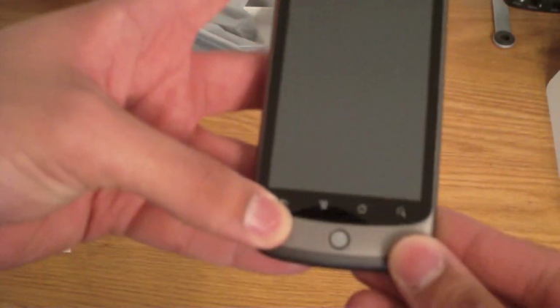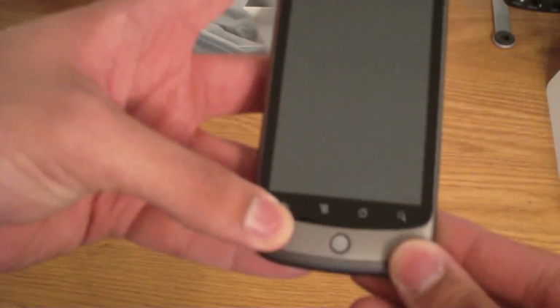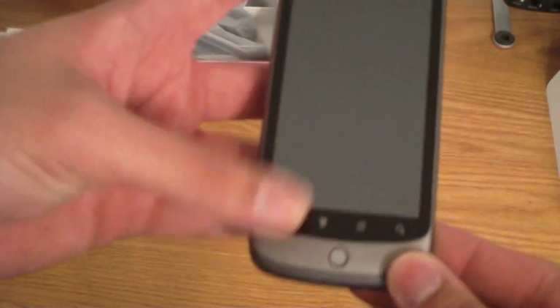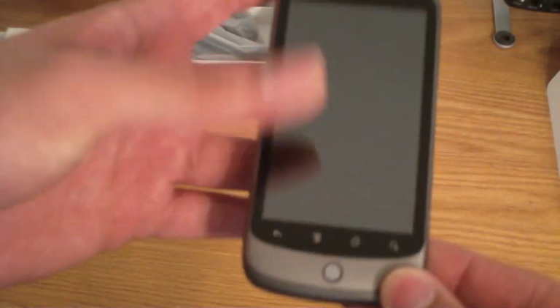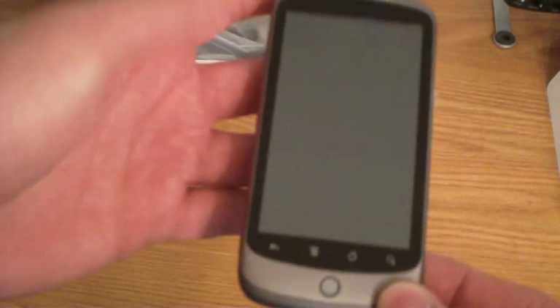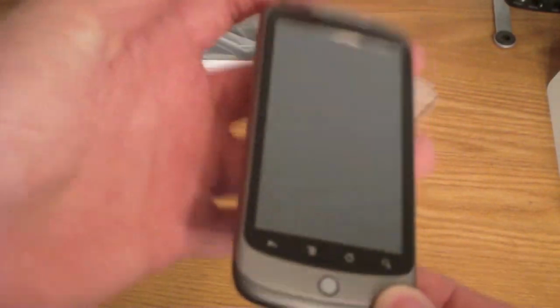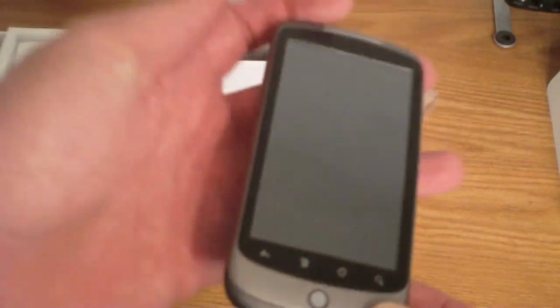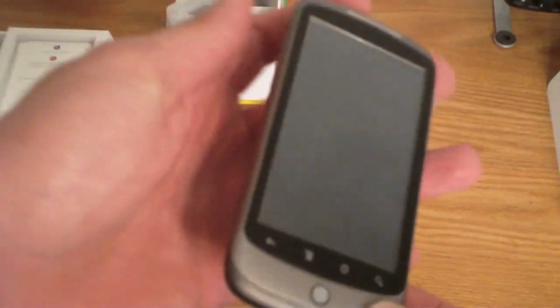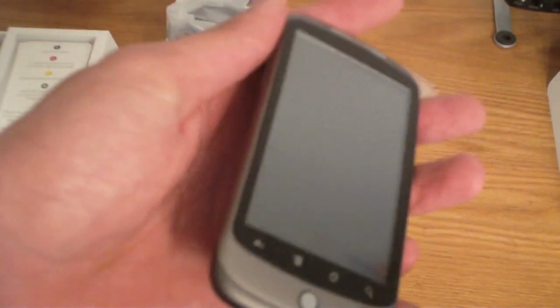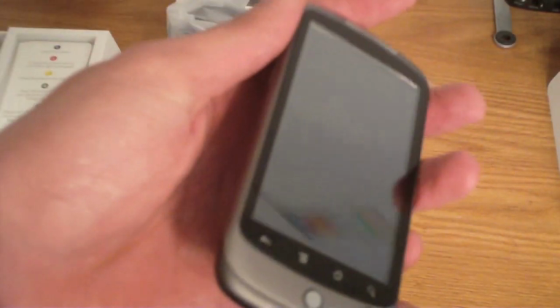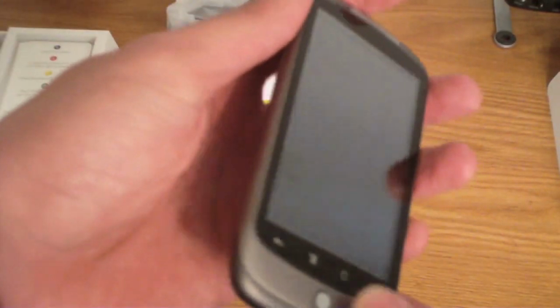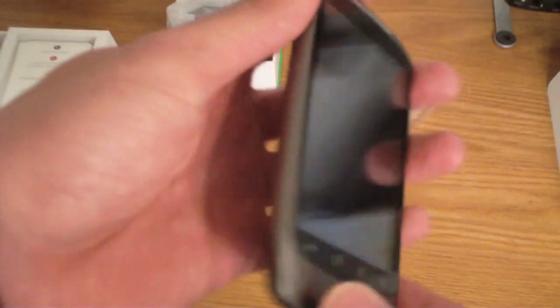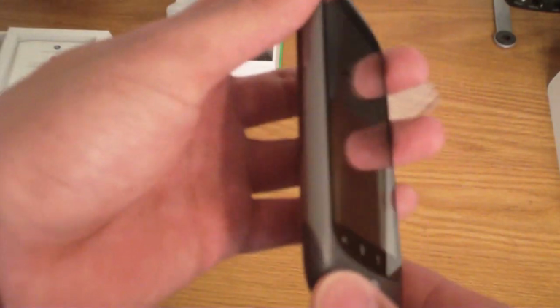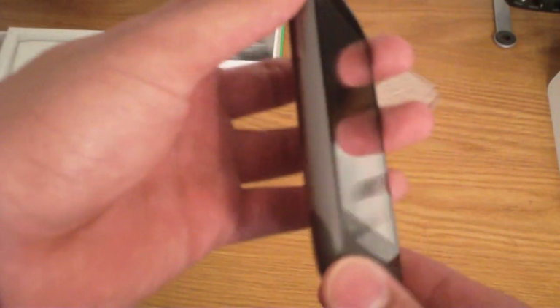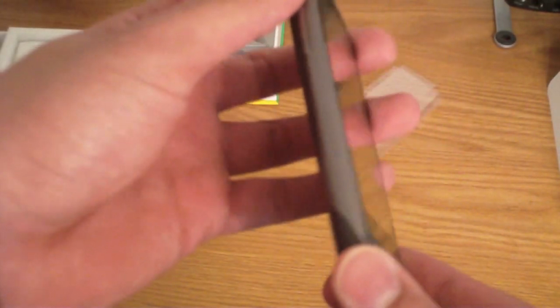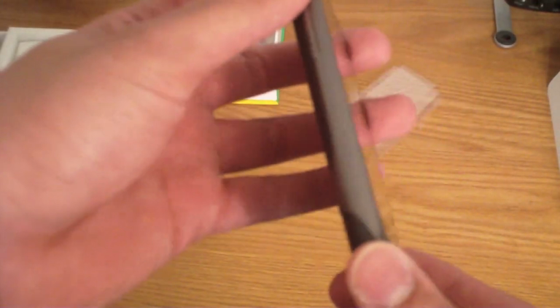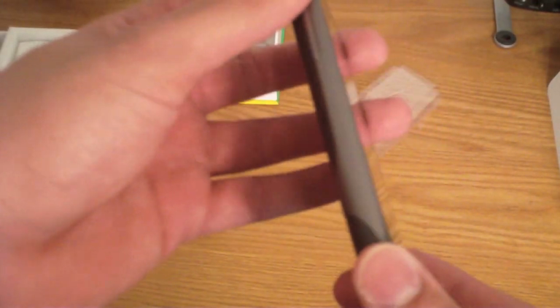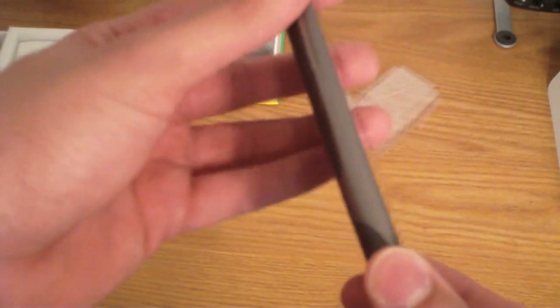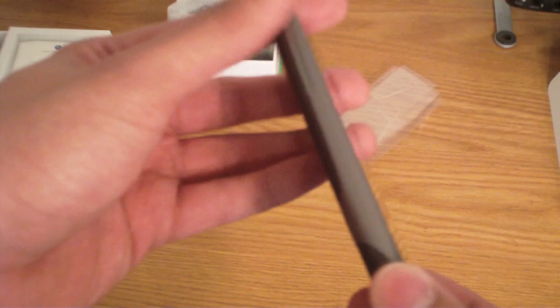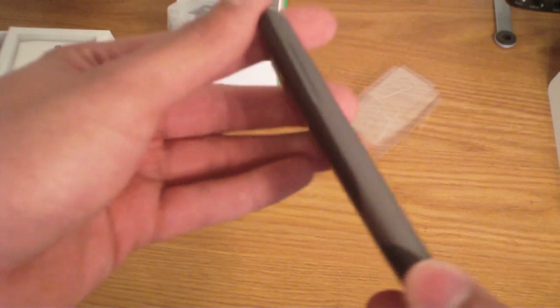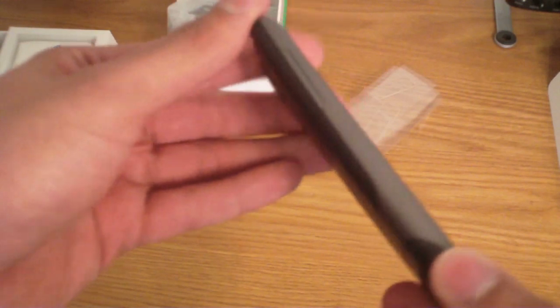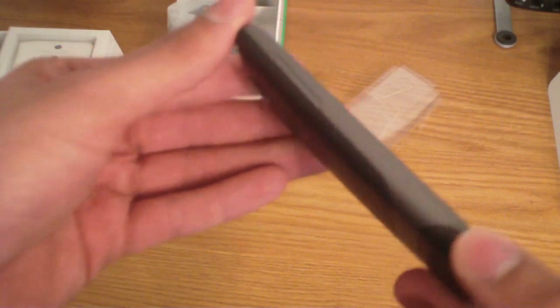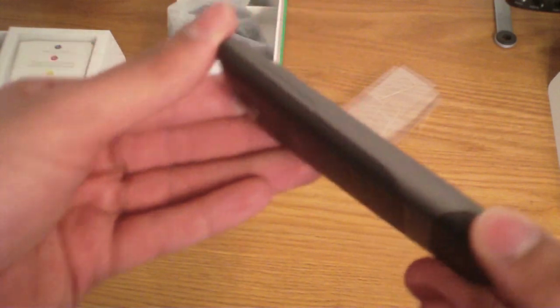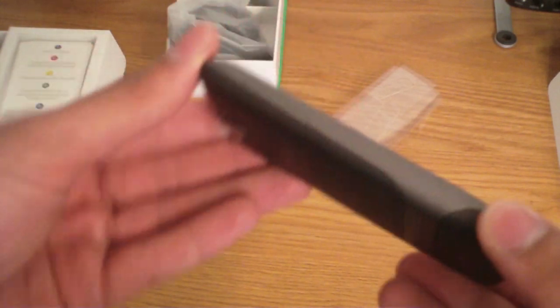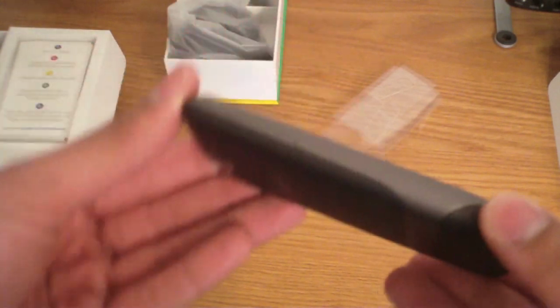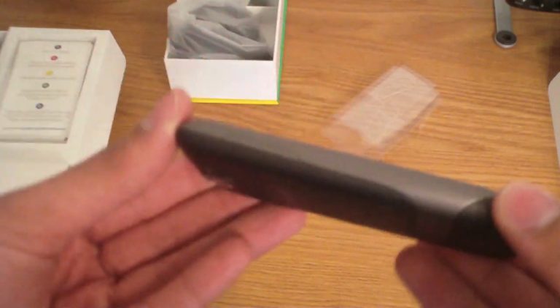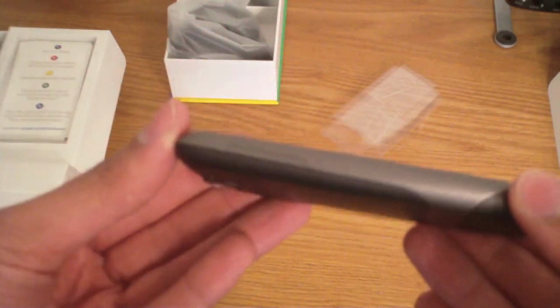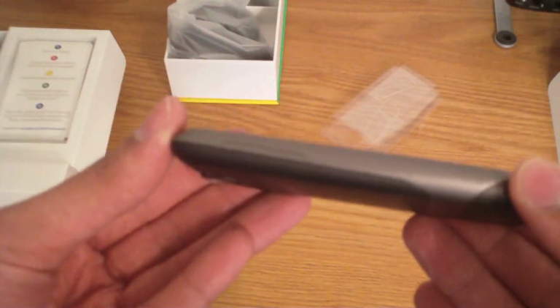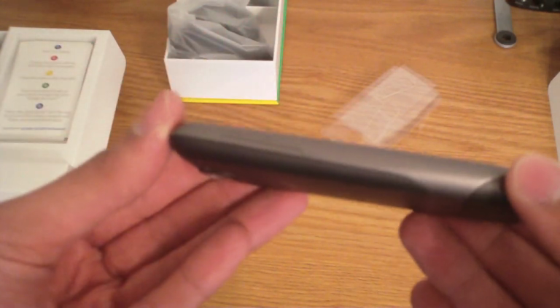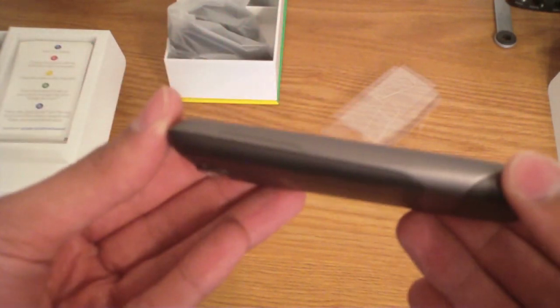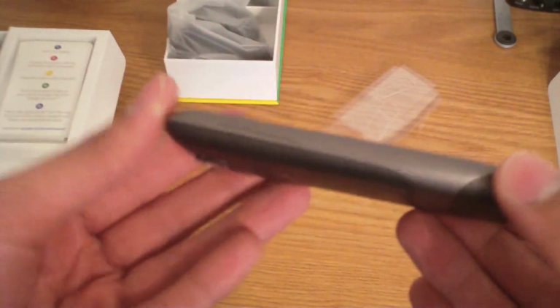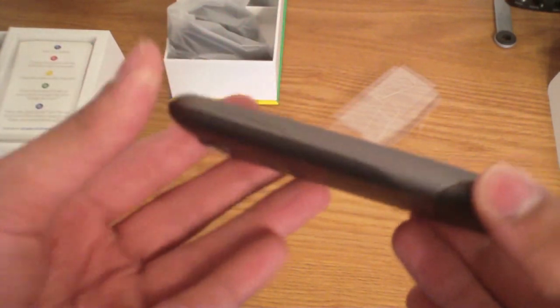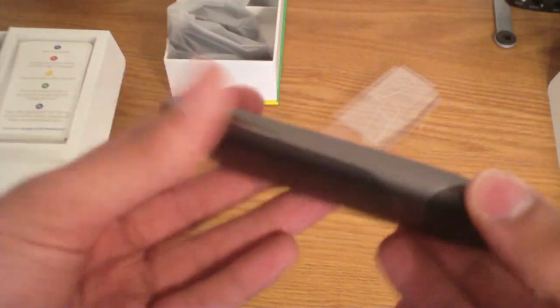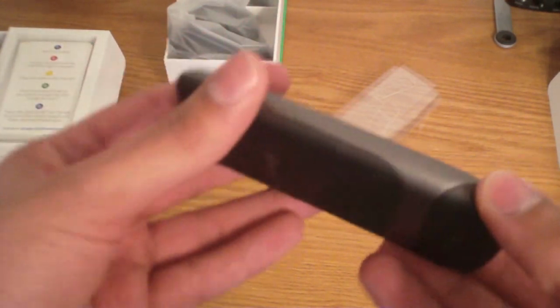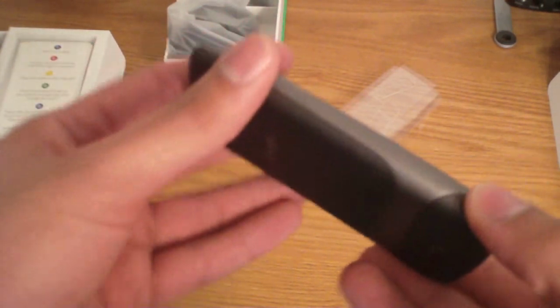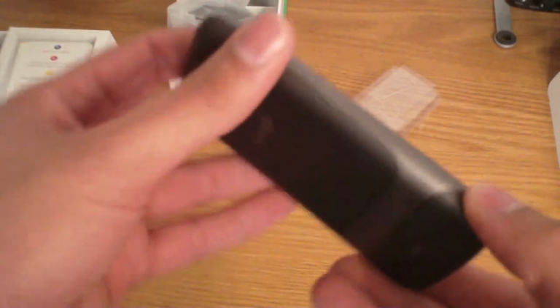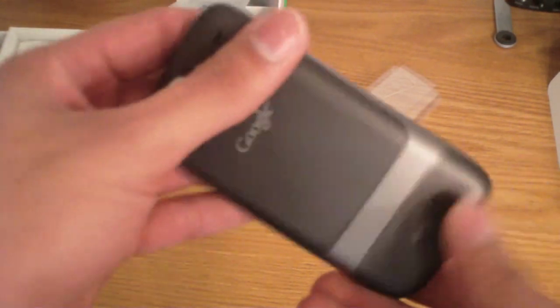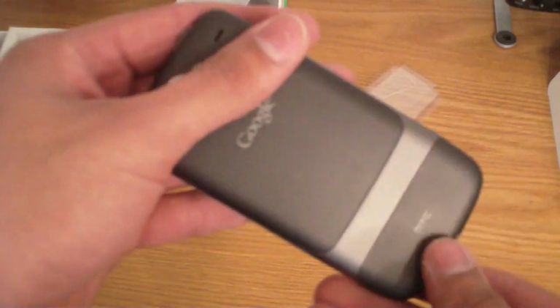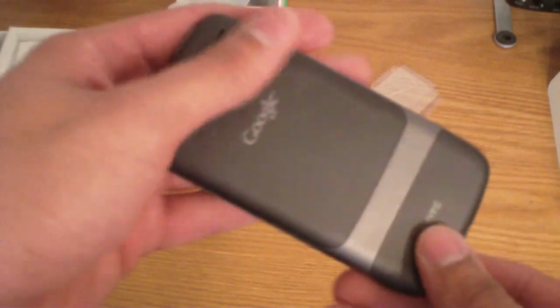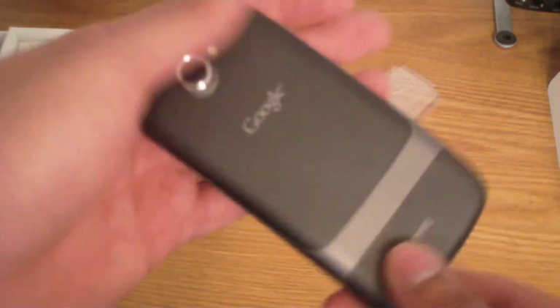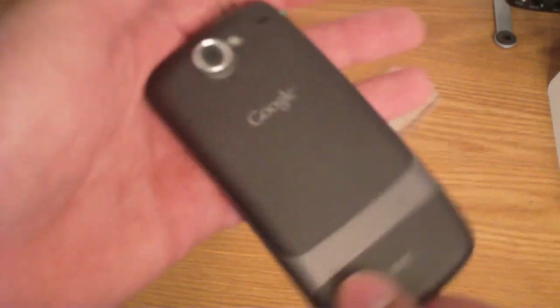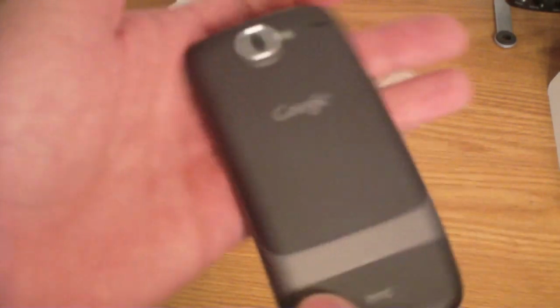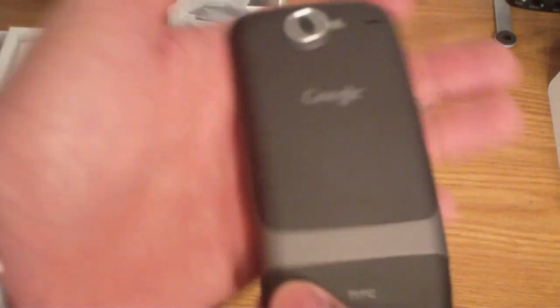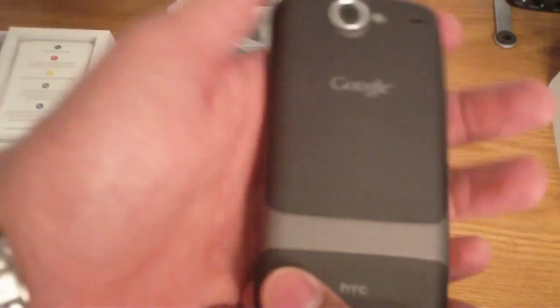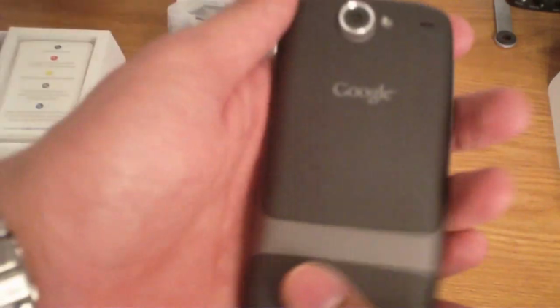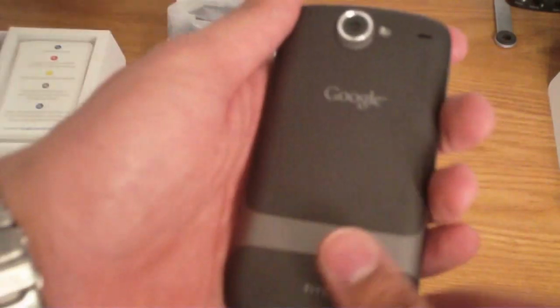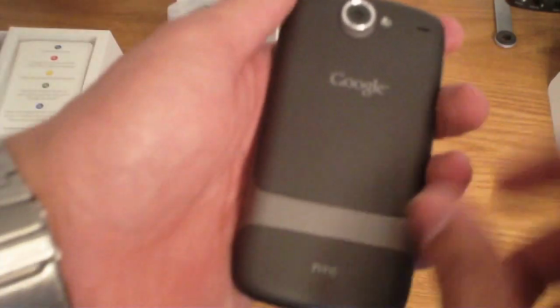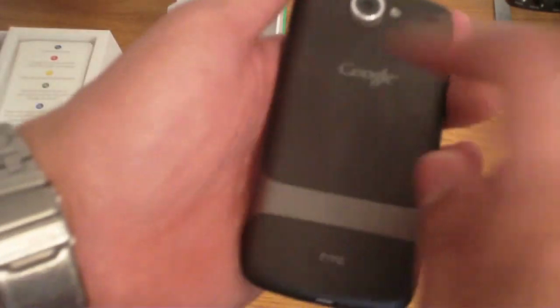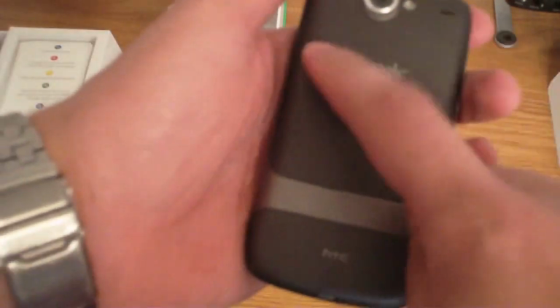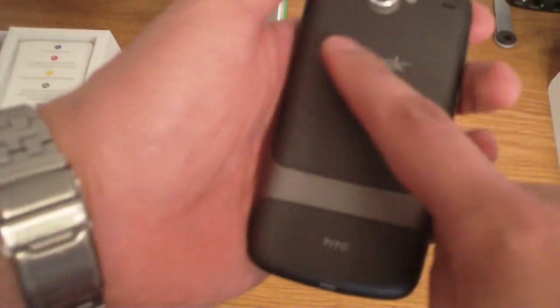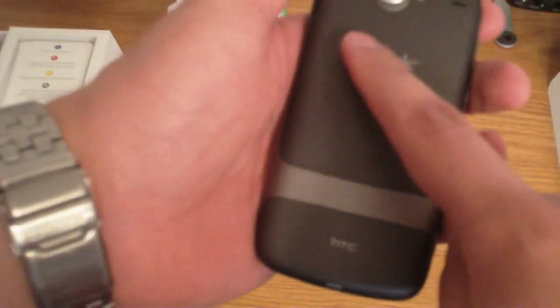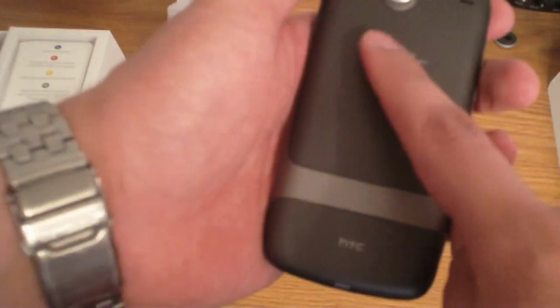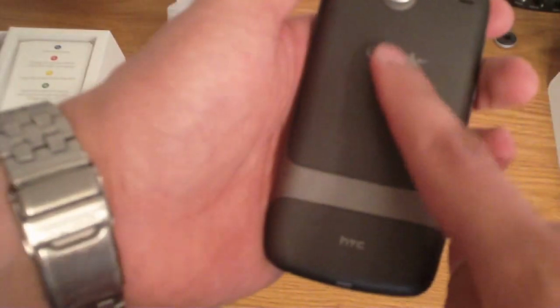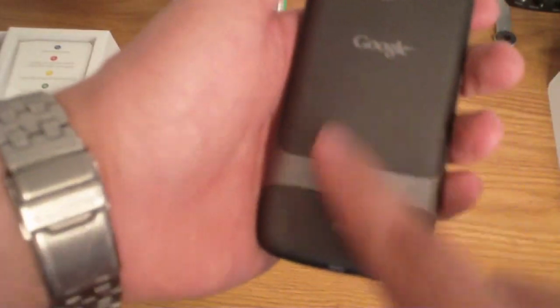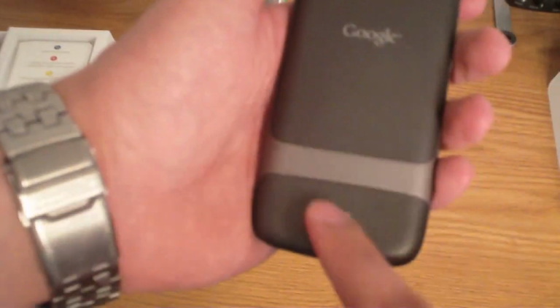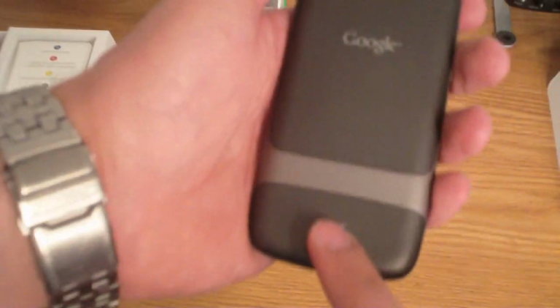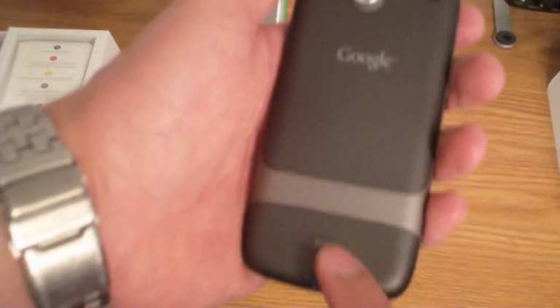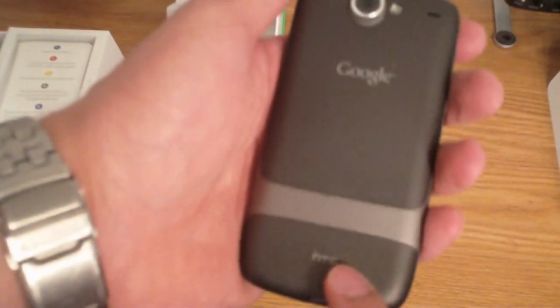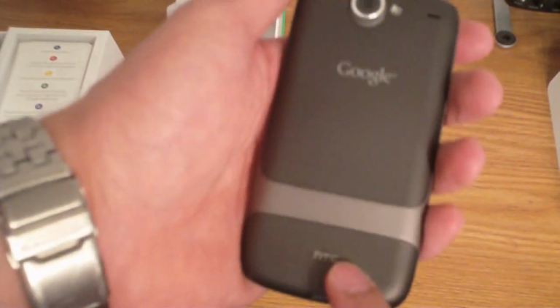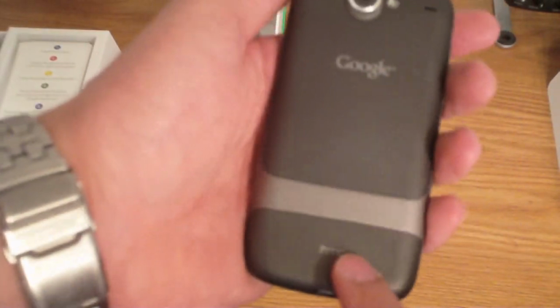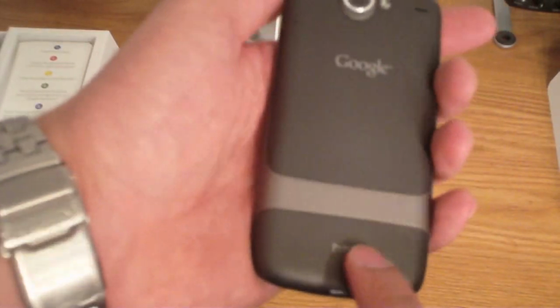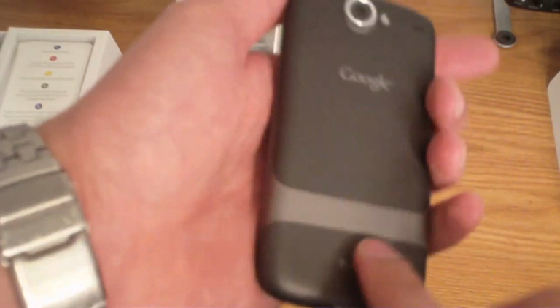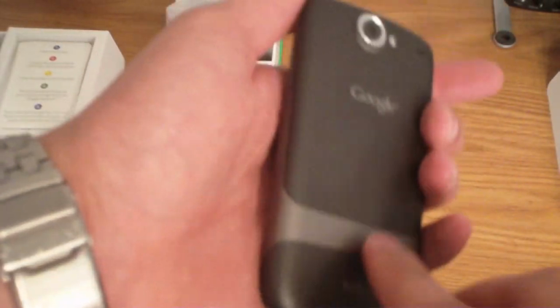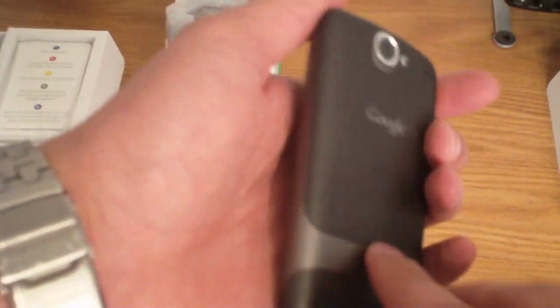Very big display guys. And from the back — HTC.